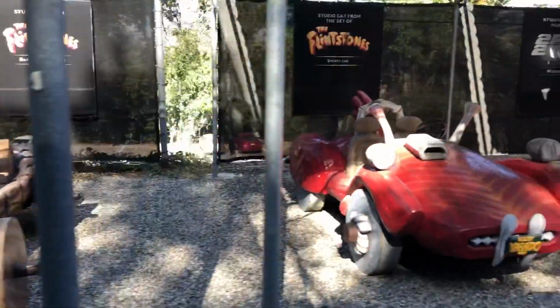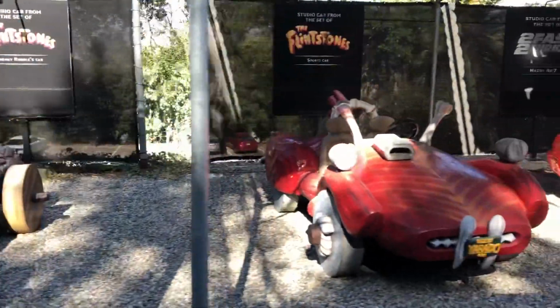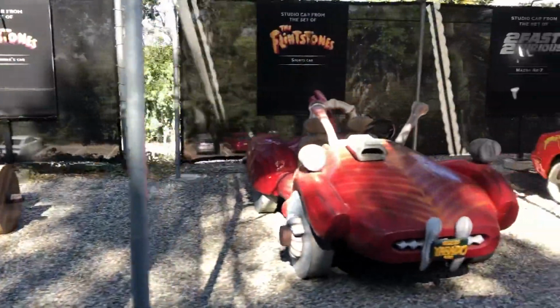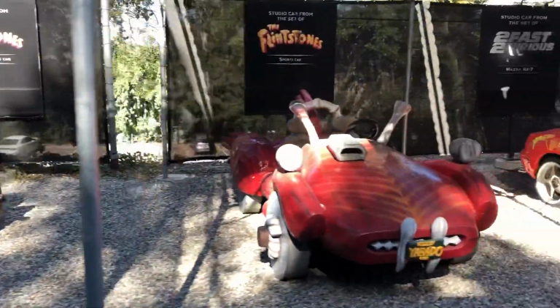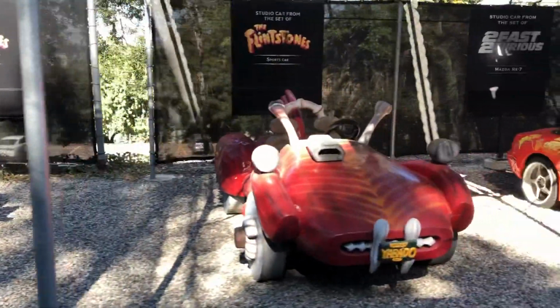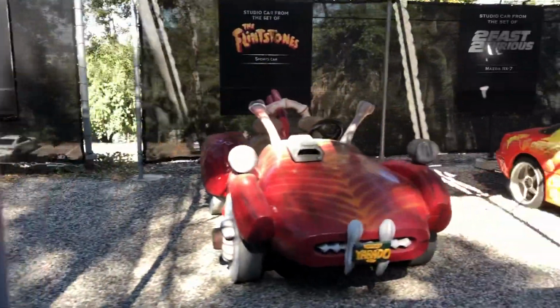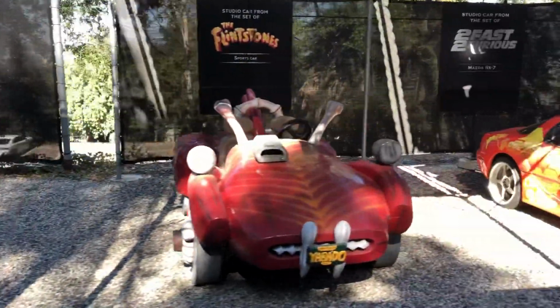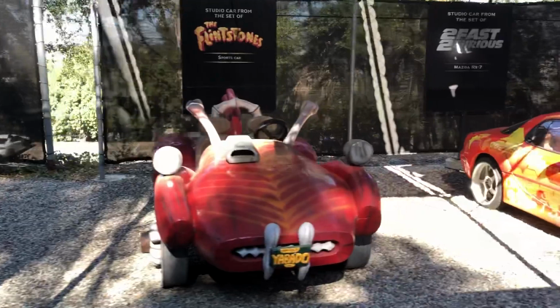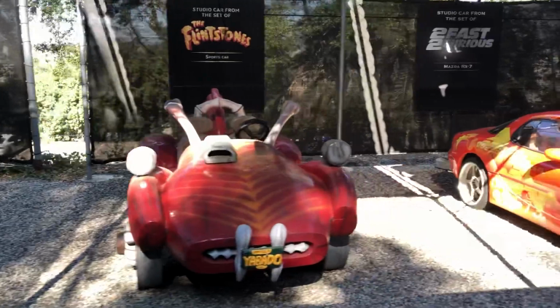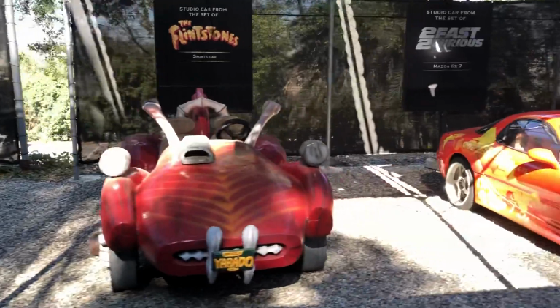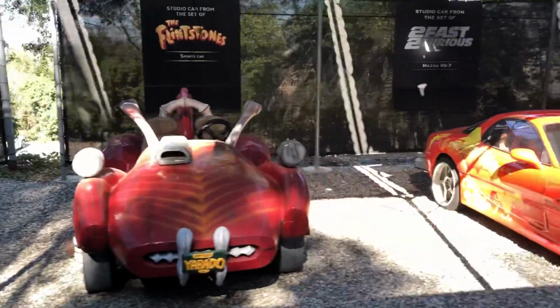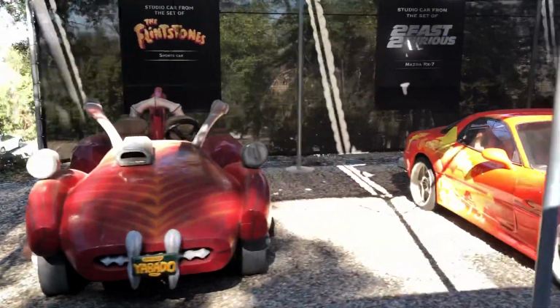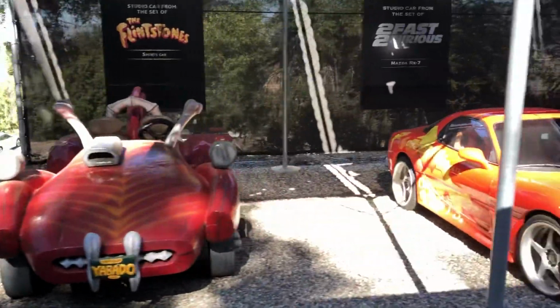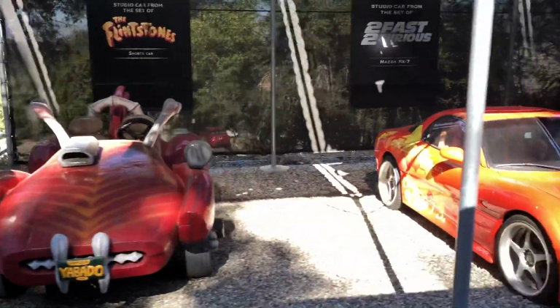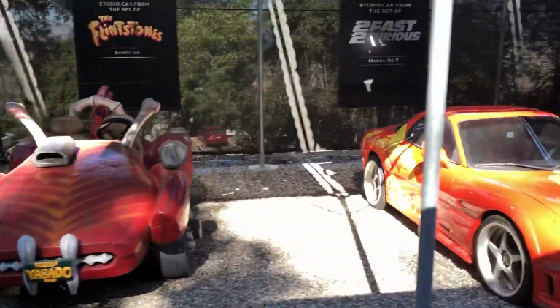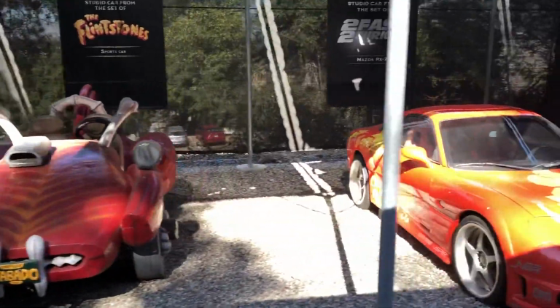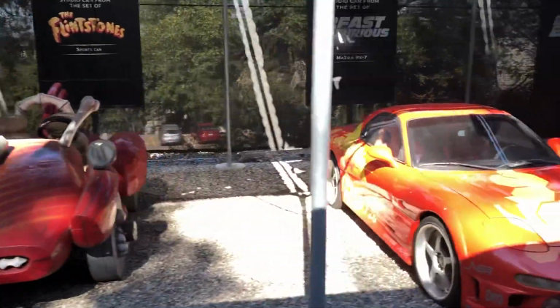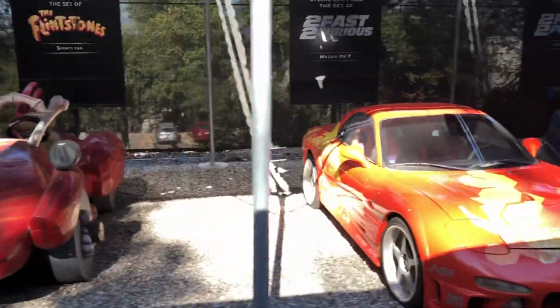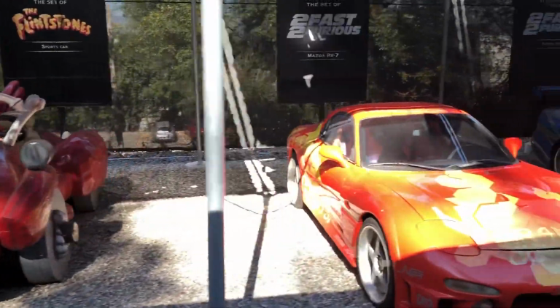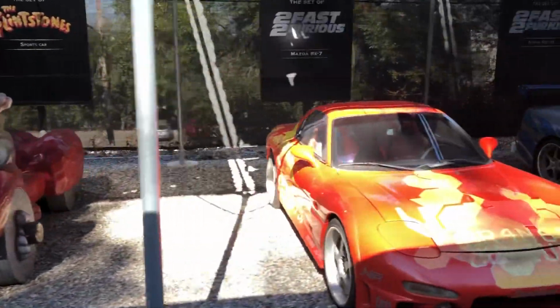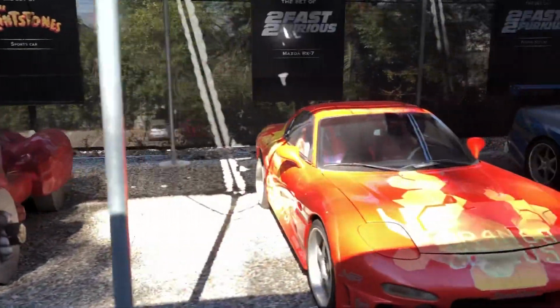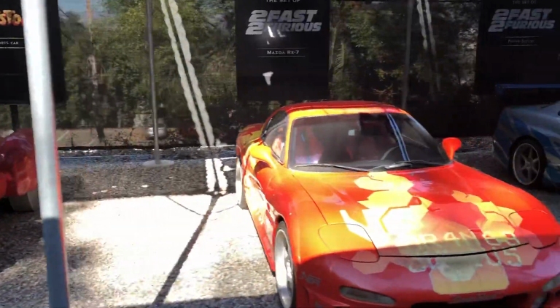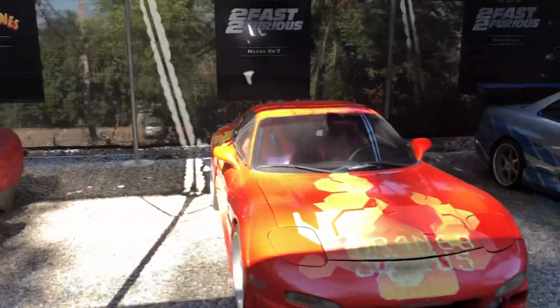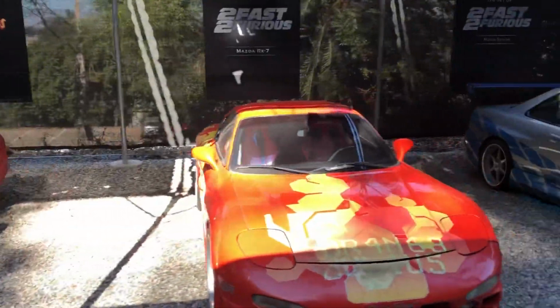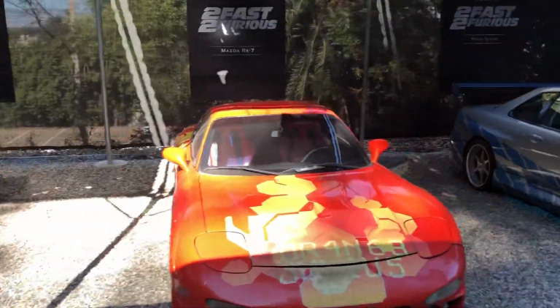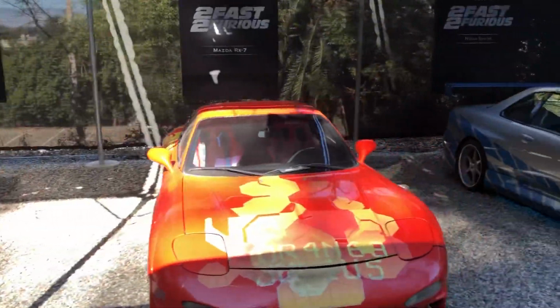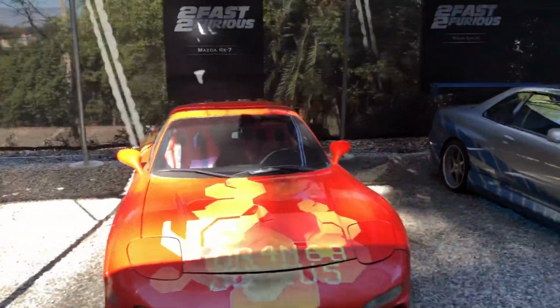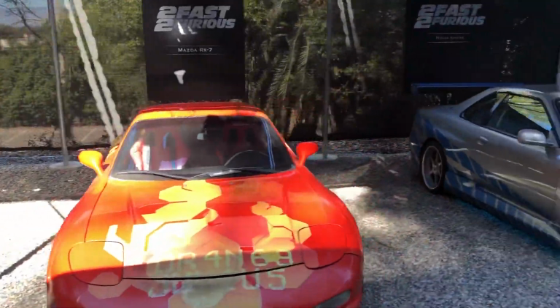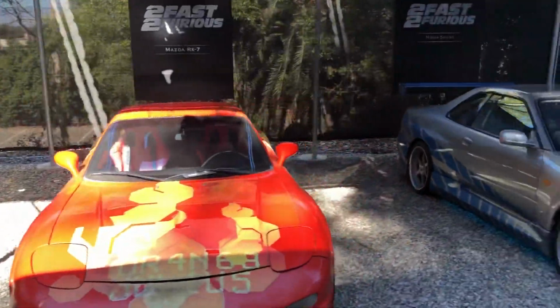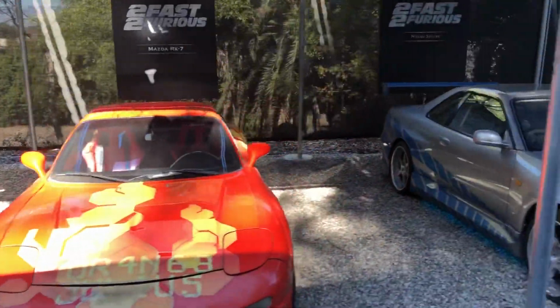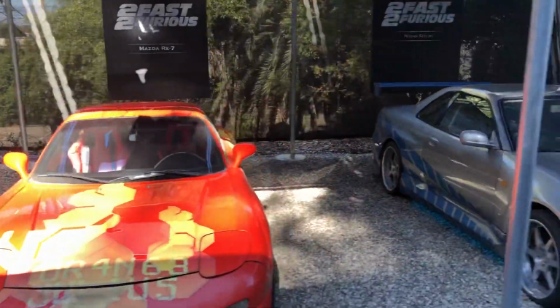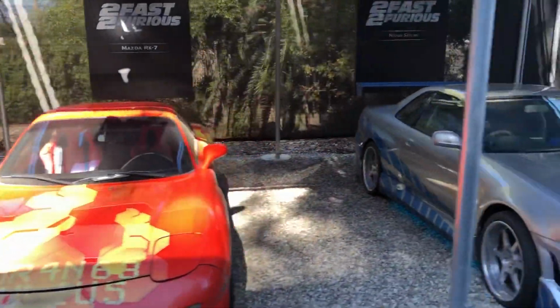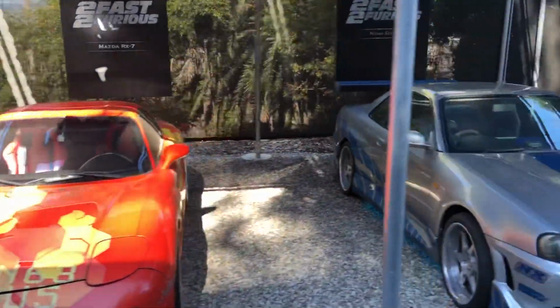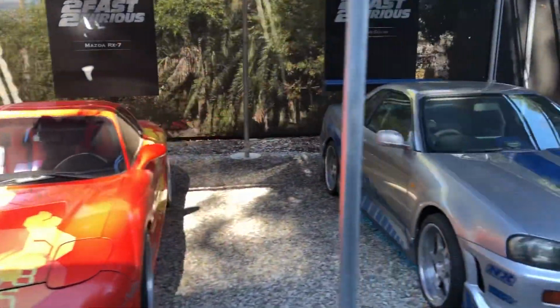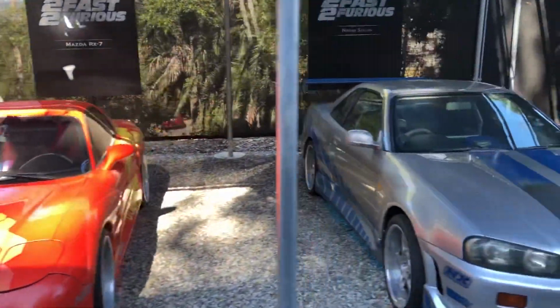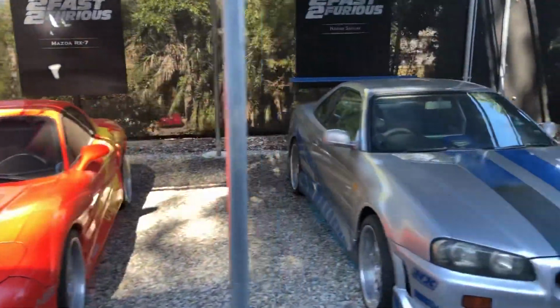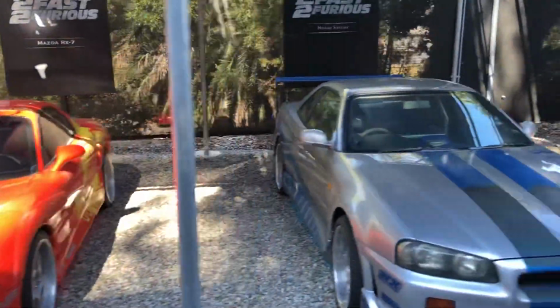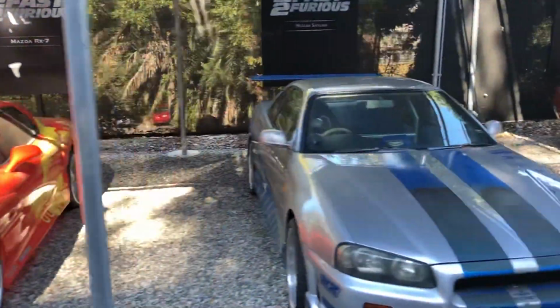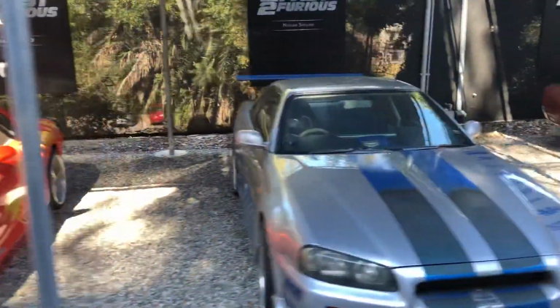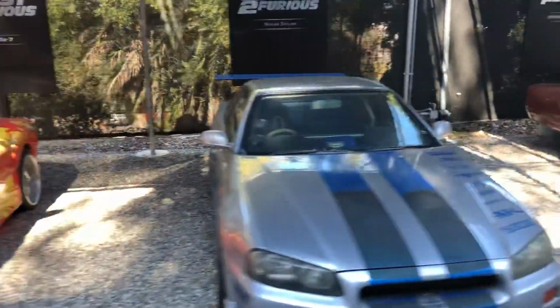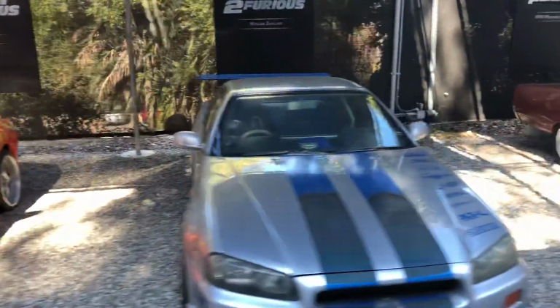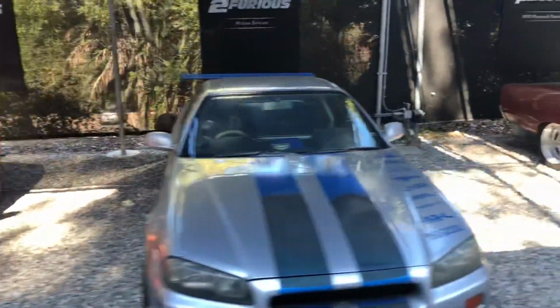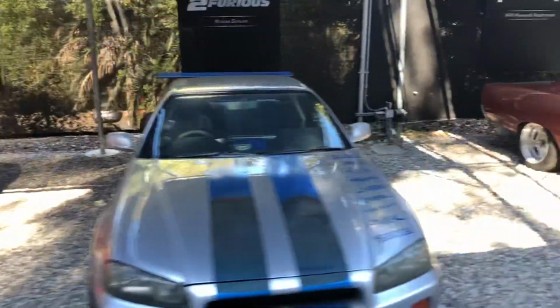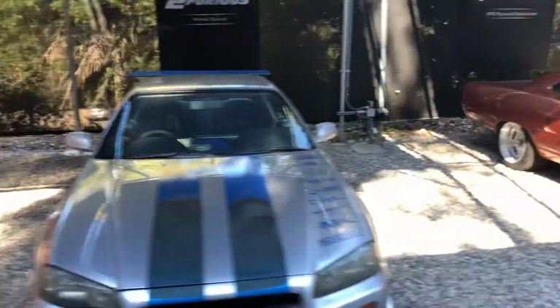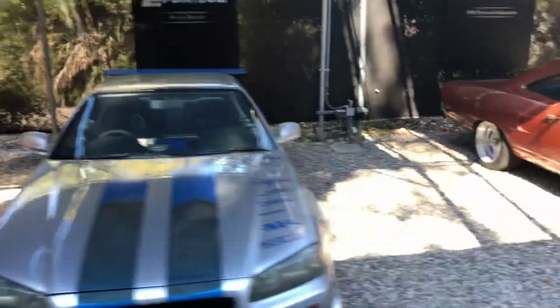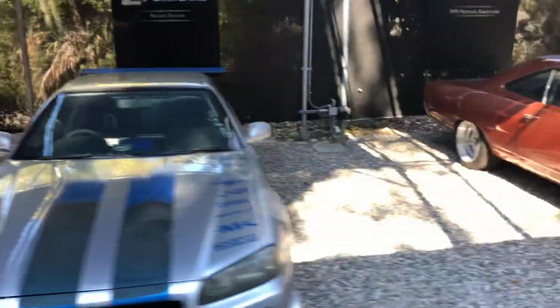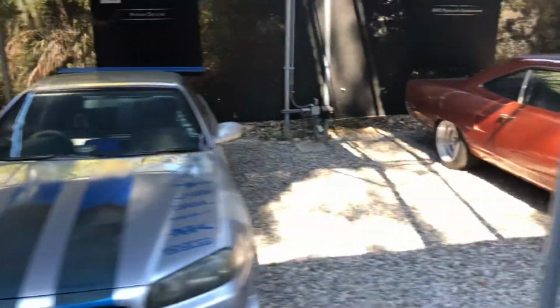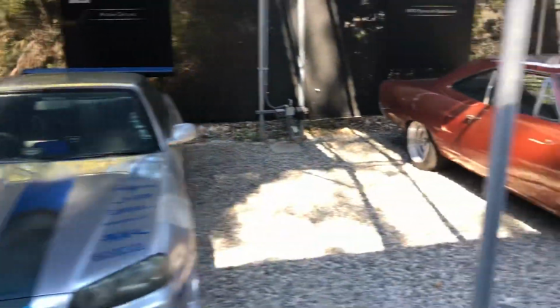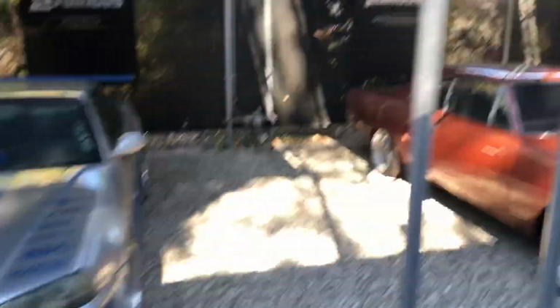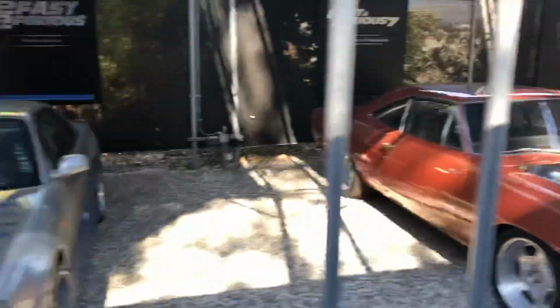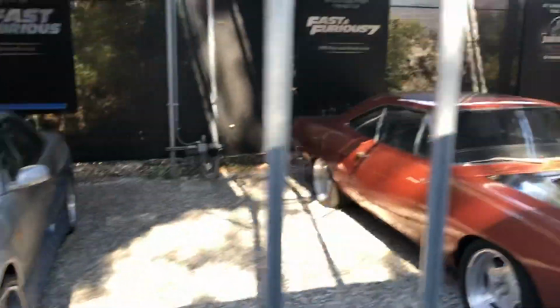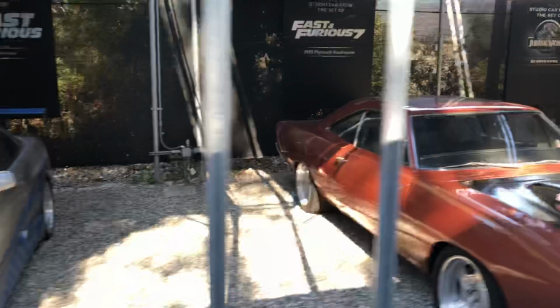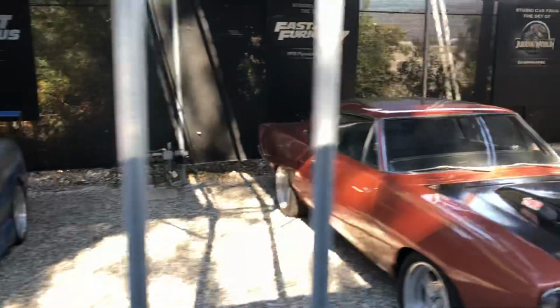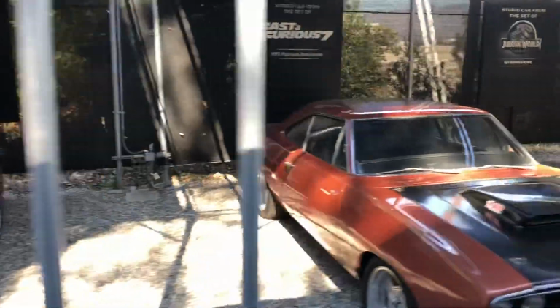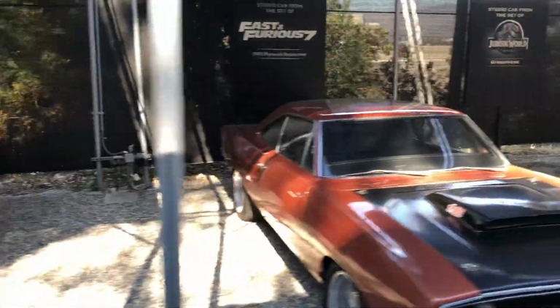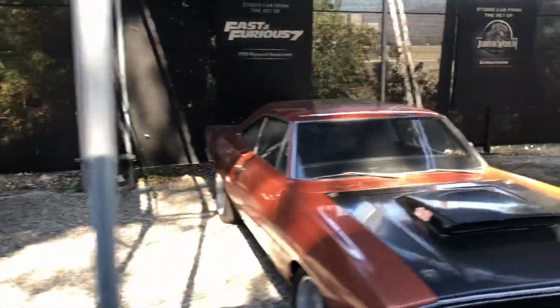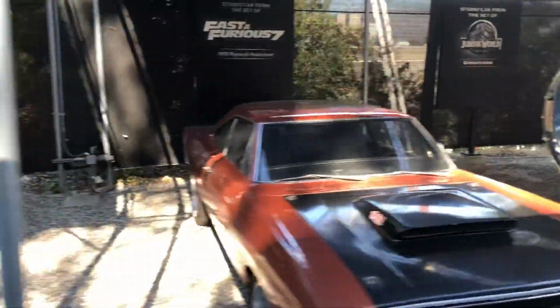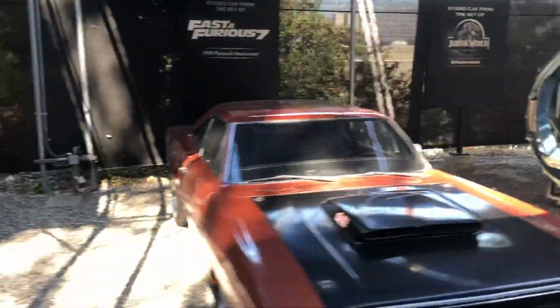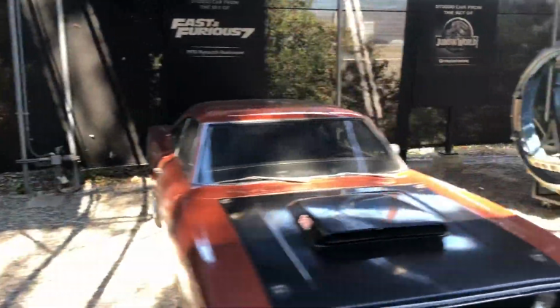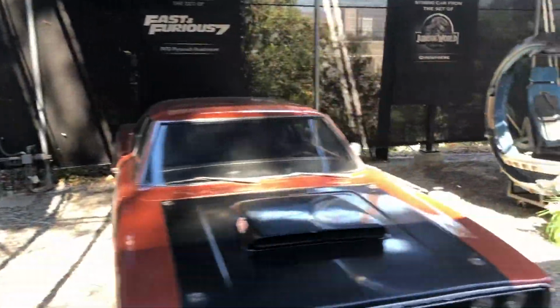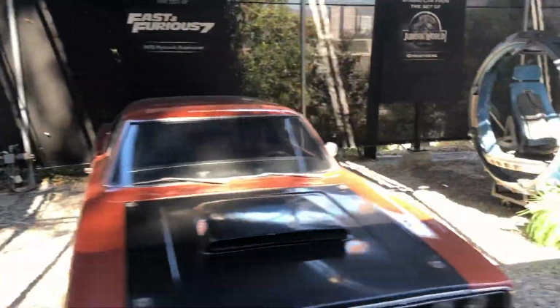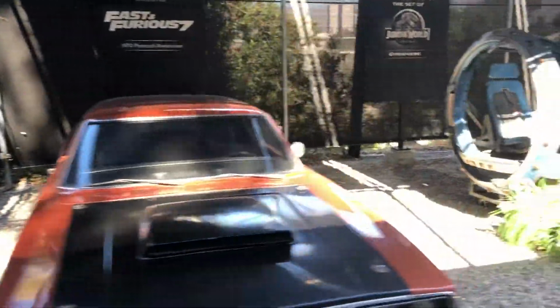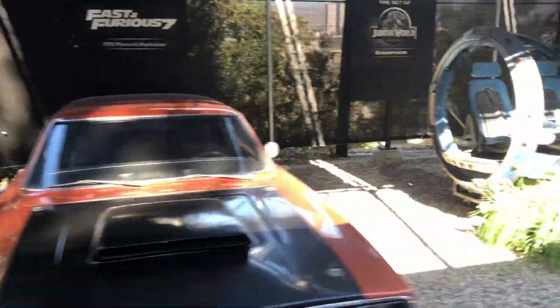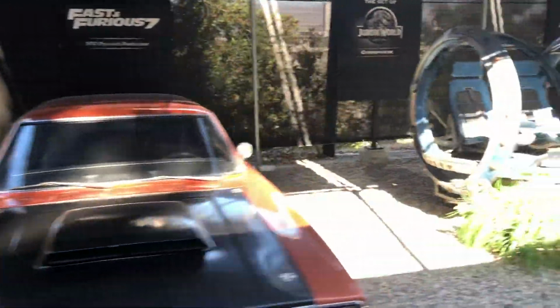Another blockbuster success, Jurassic World — their Gyrosphere. Never knew that those glass globes were all CGI, did you?